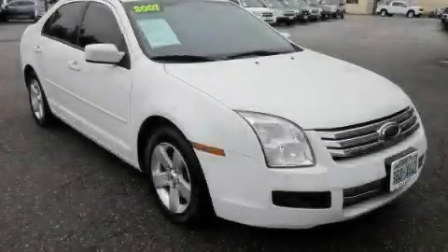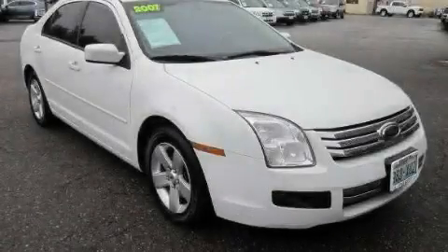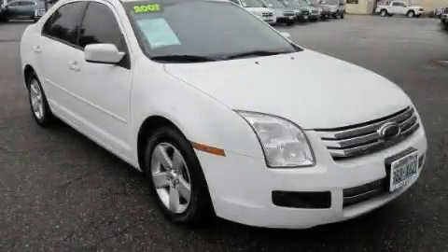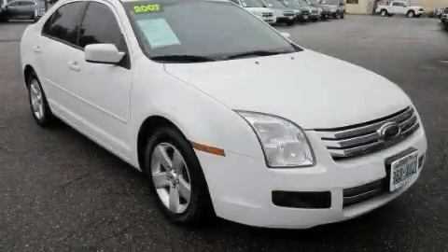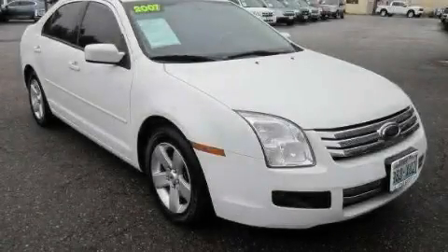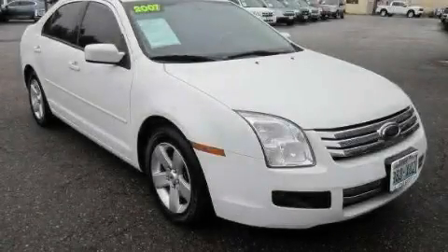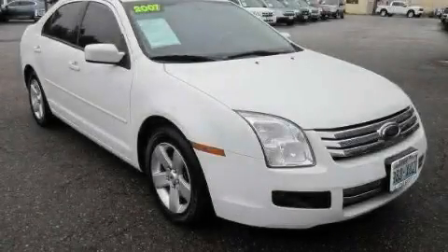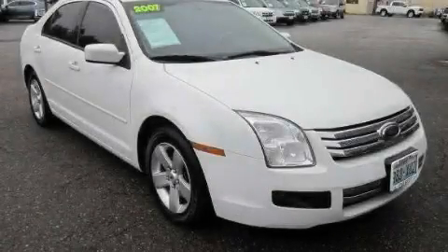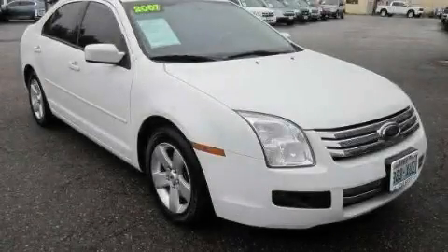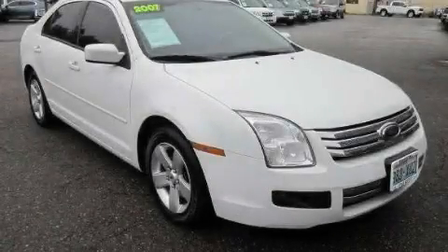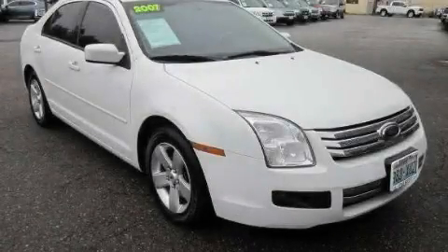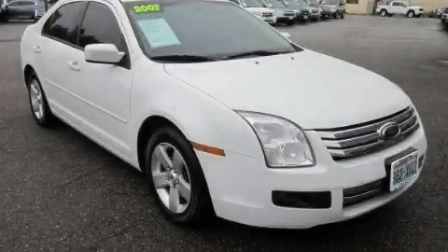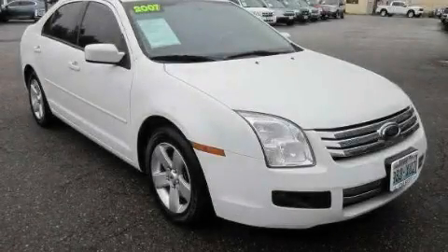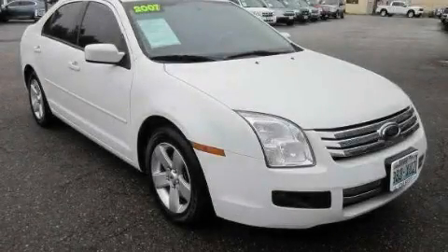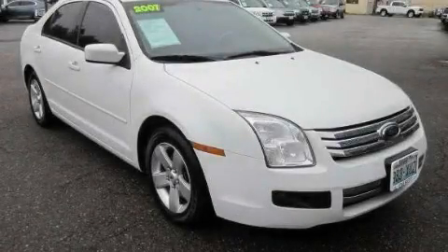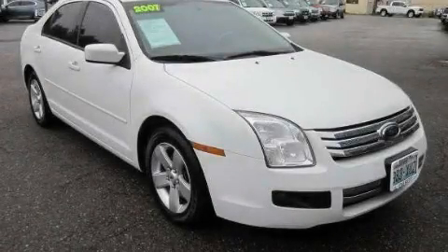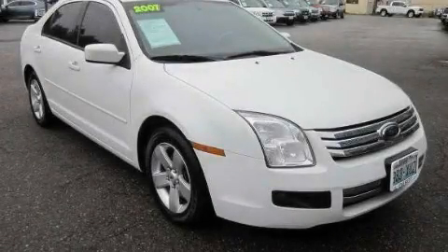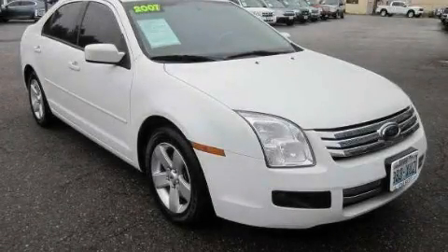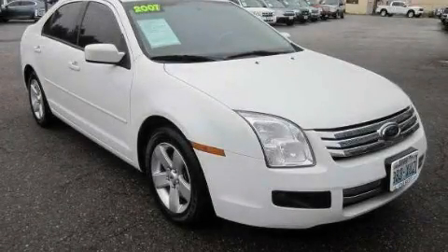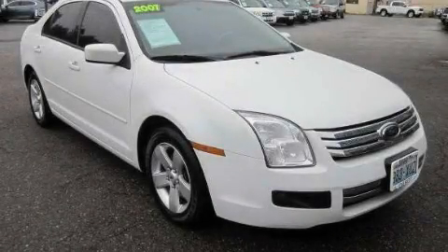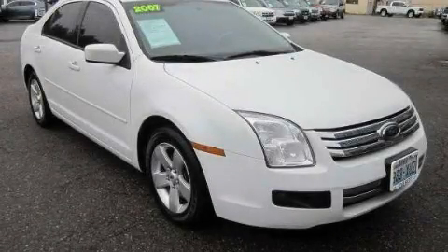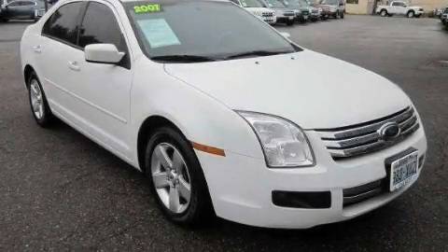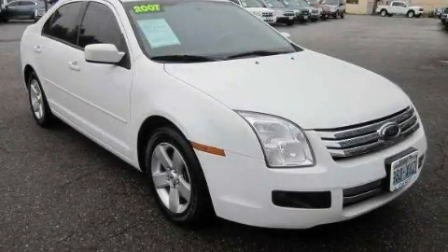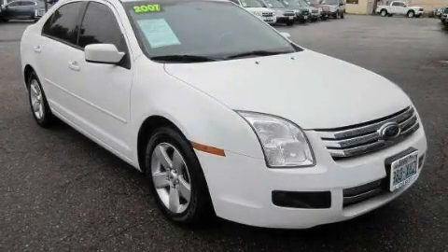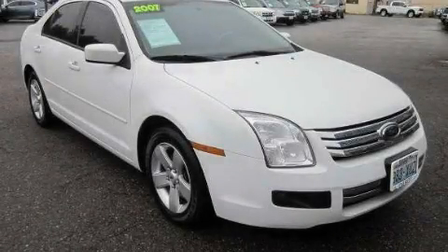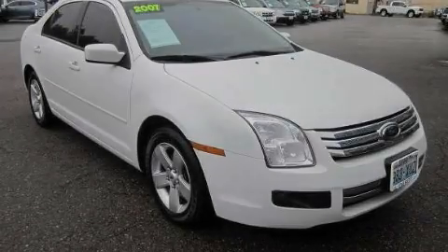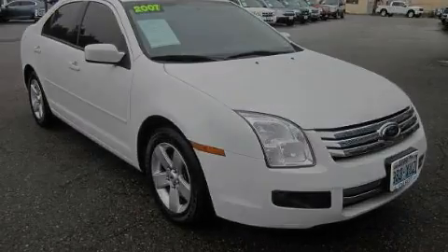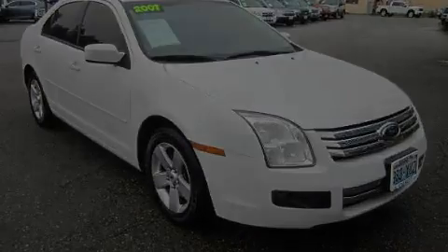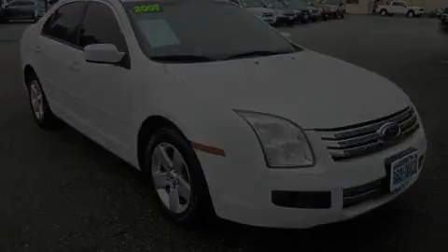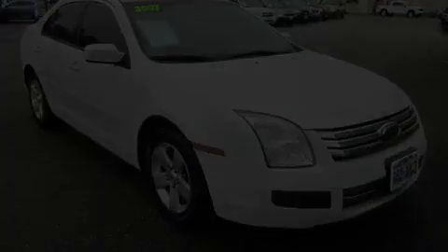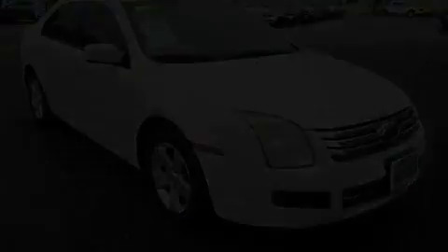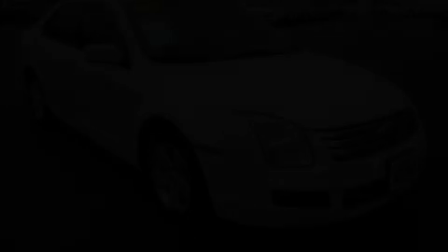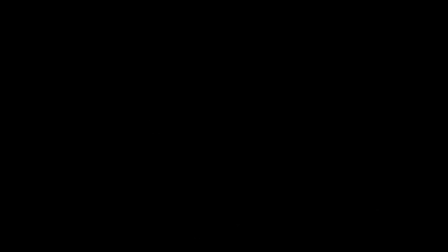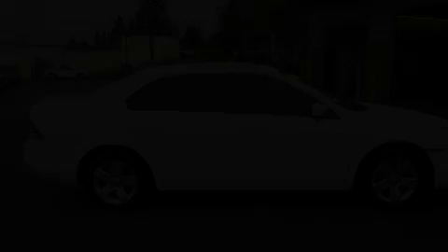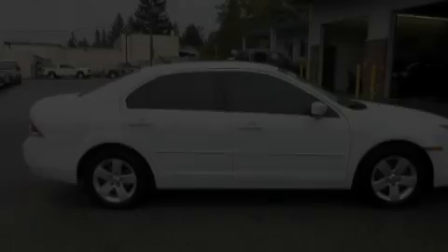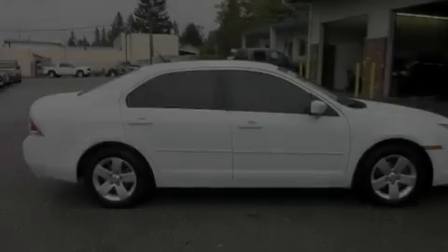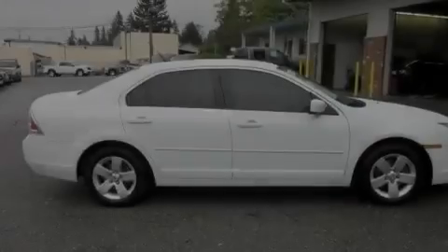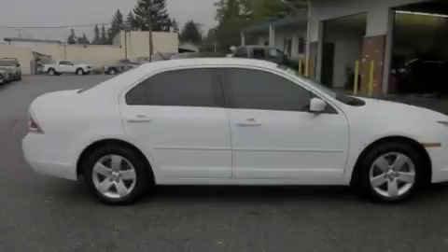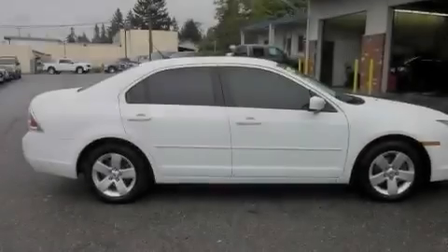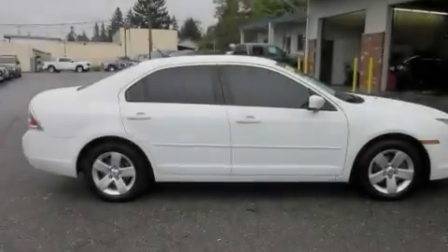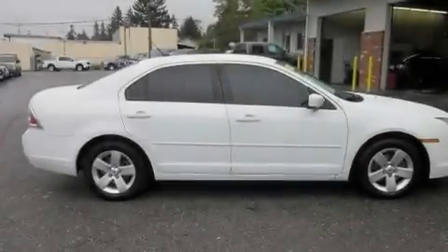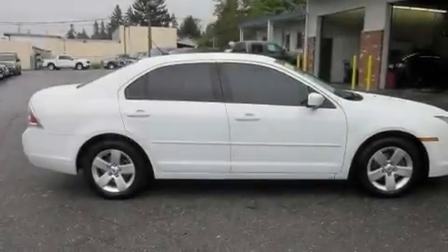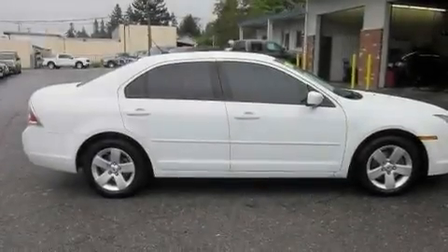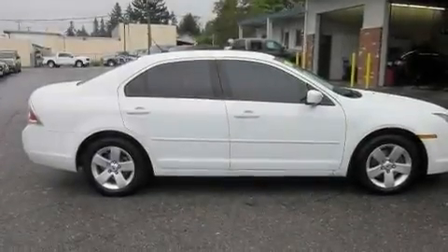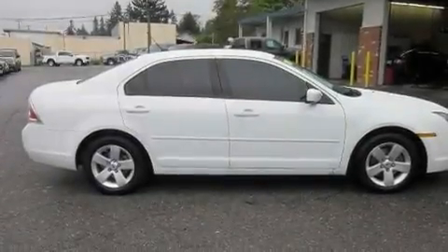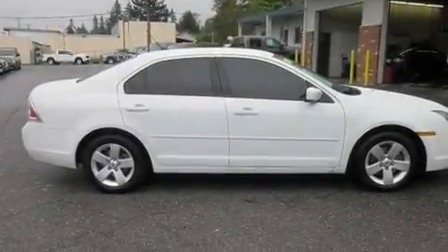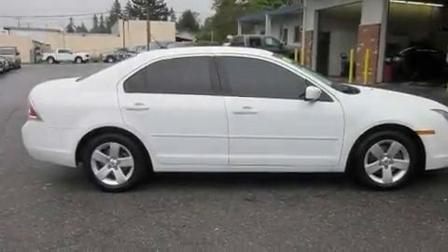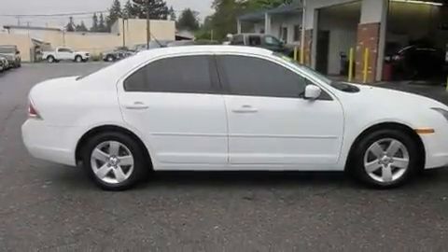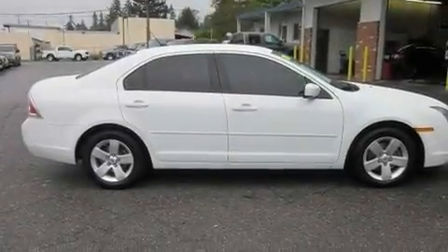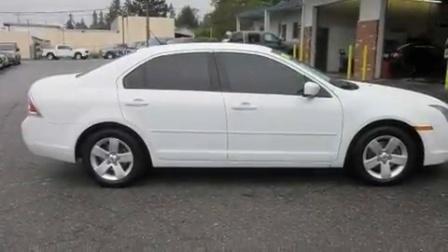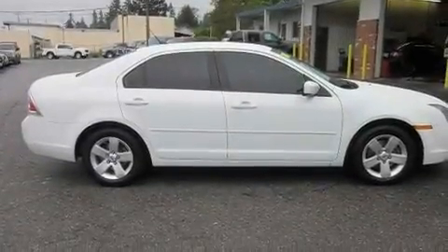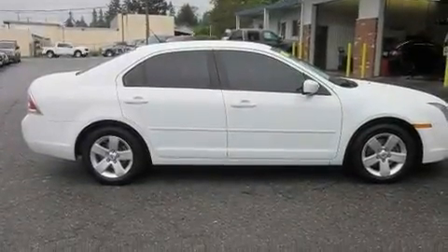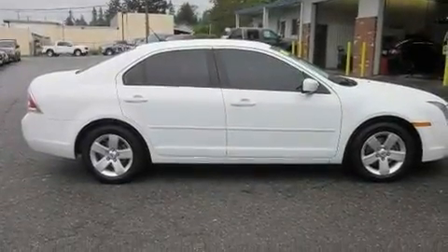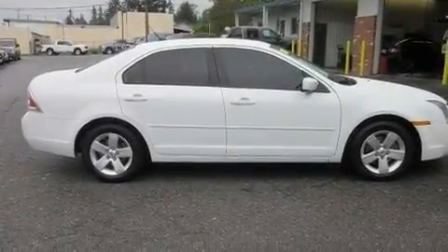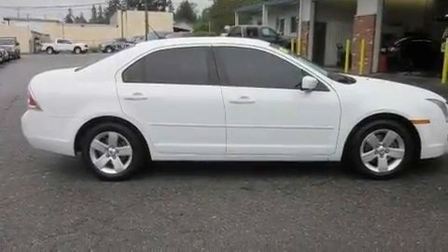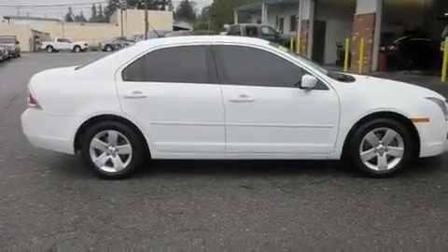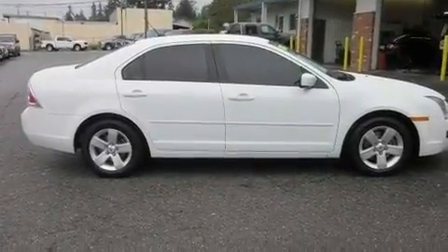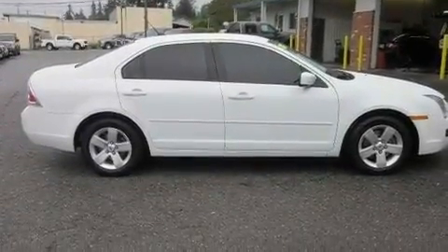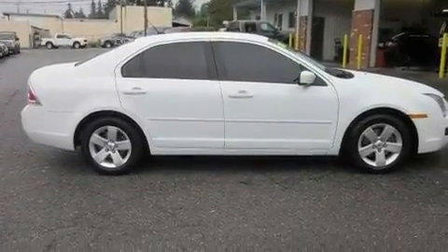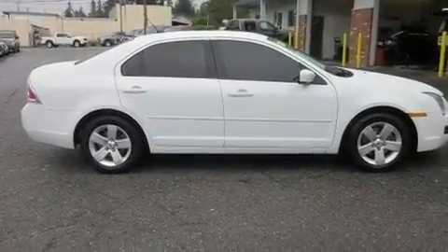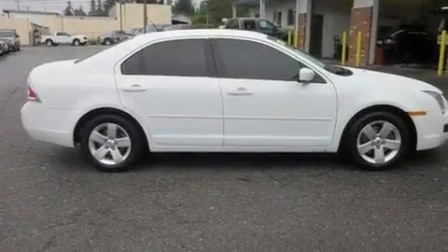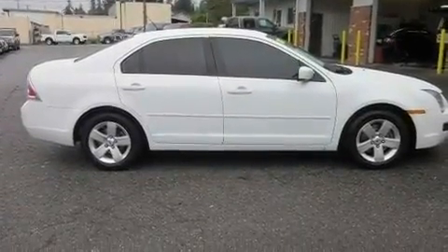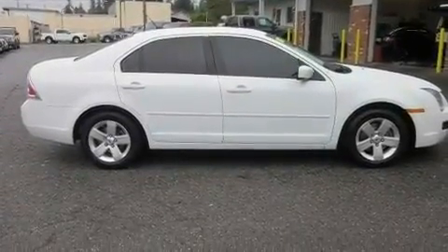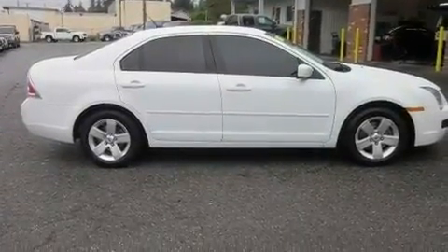This is a 2007 Ford Fusion. It has a 2.3-liter four-cylinder engine and a five-speed automatic transmission.